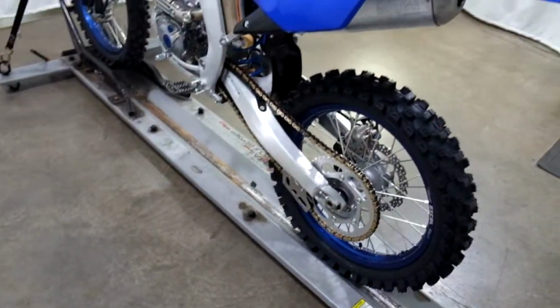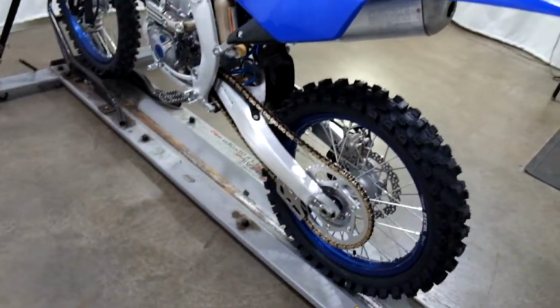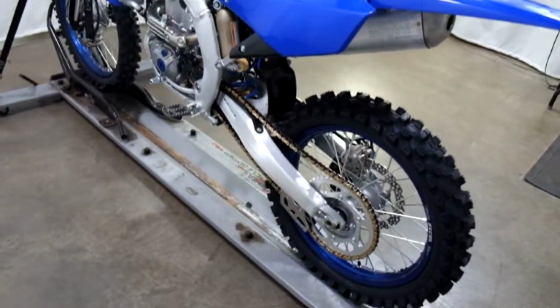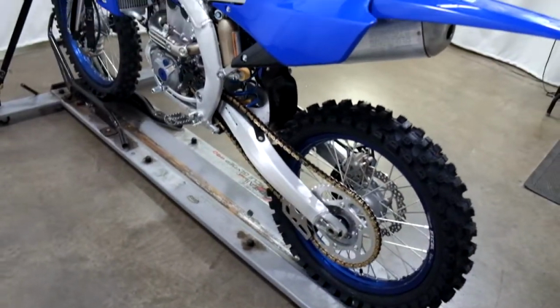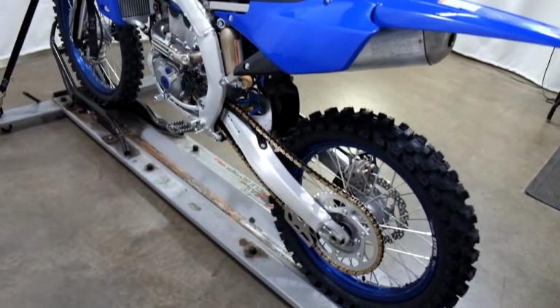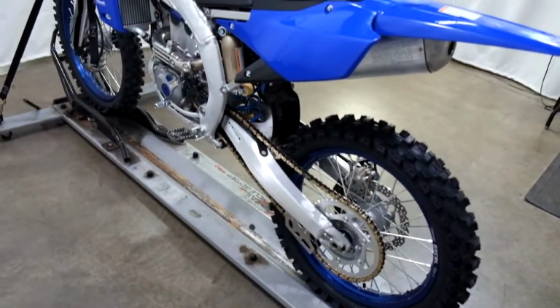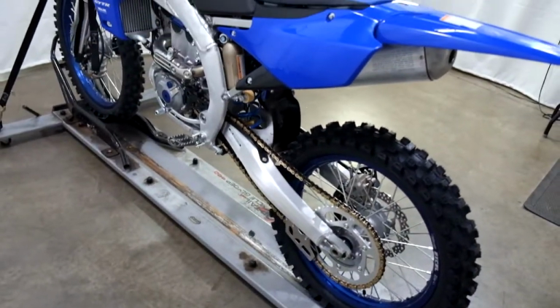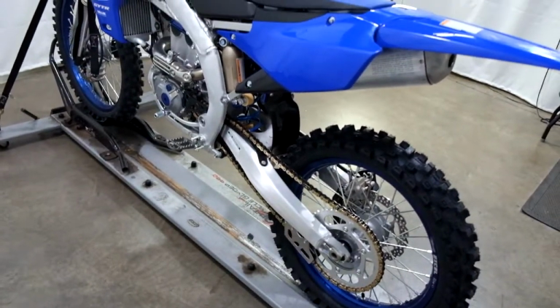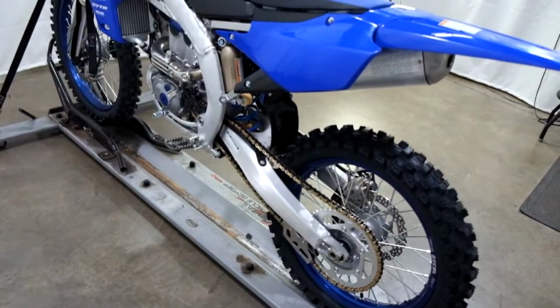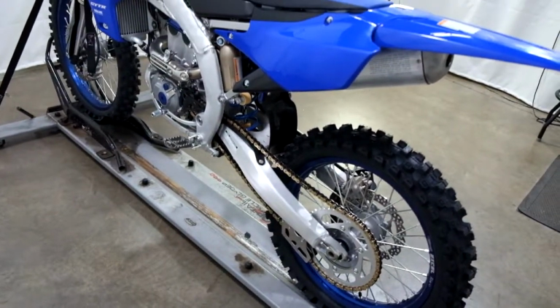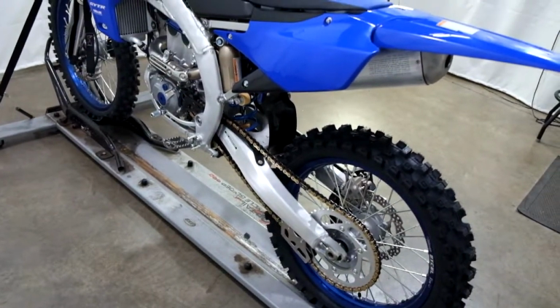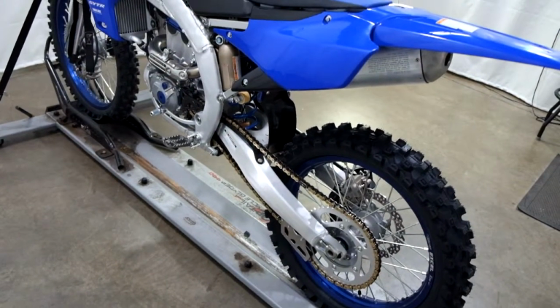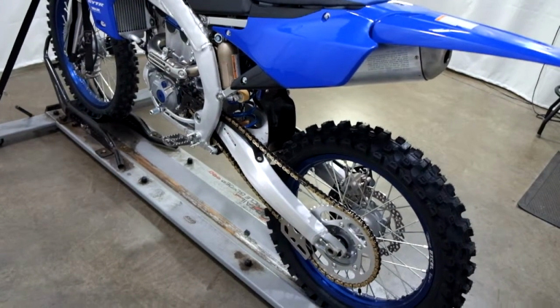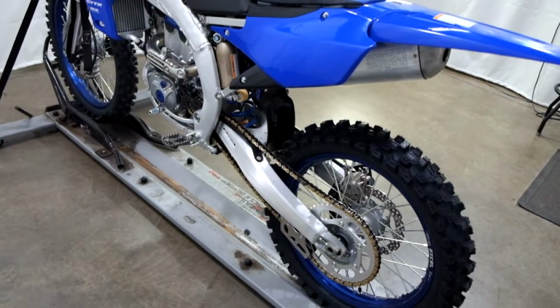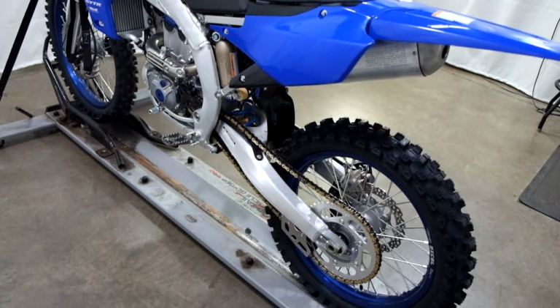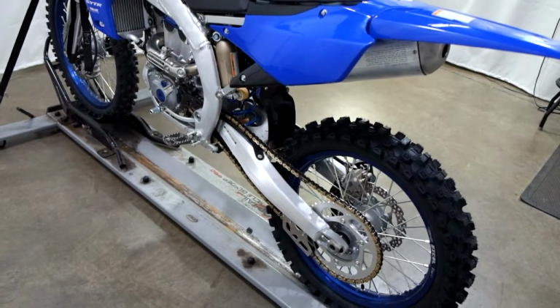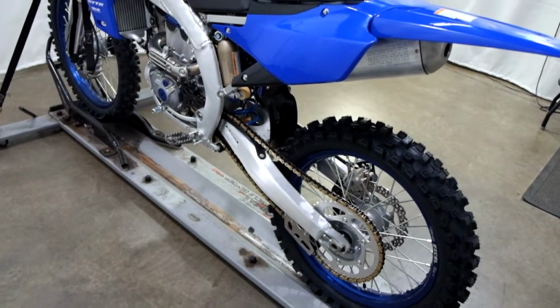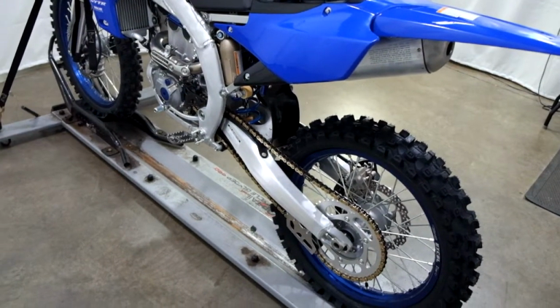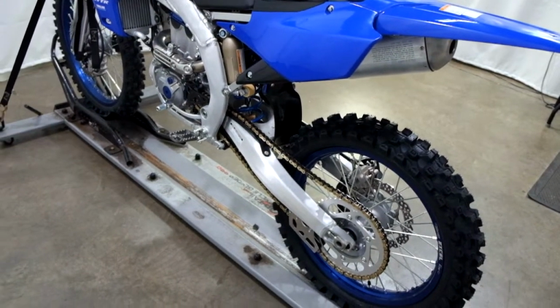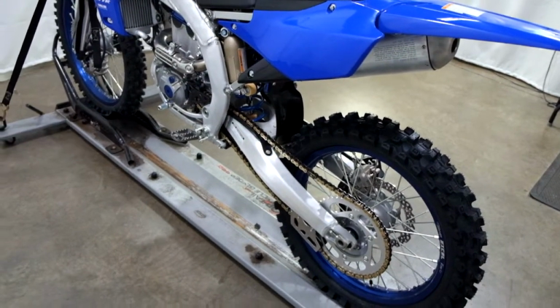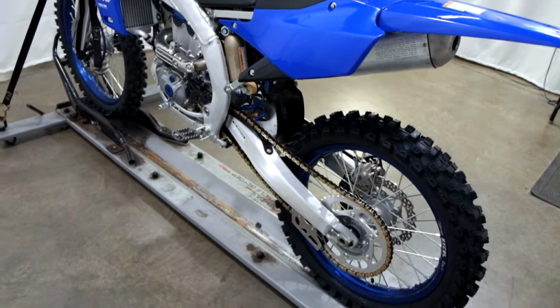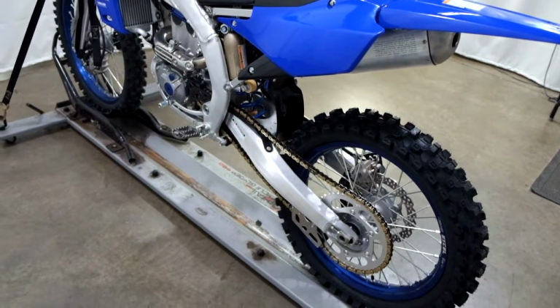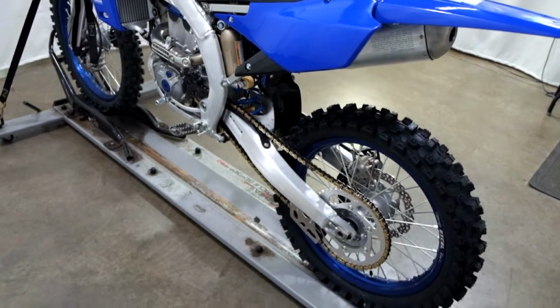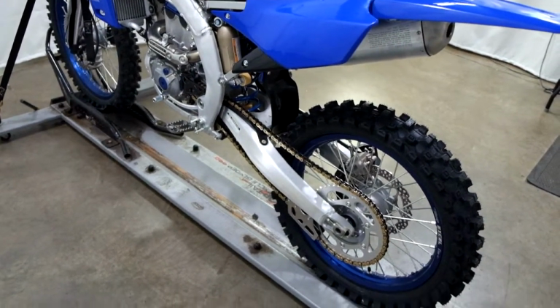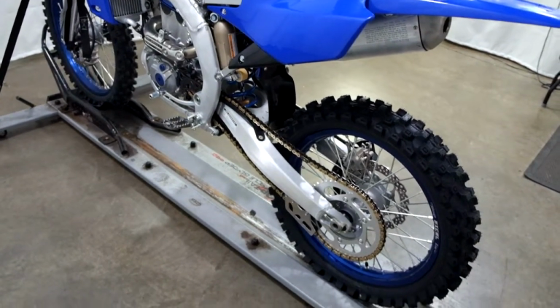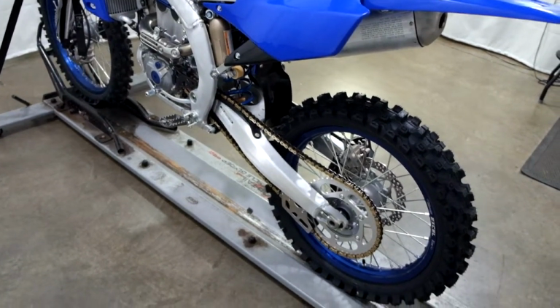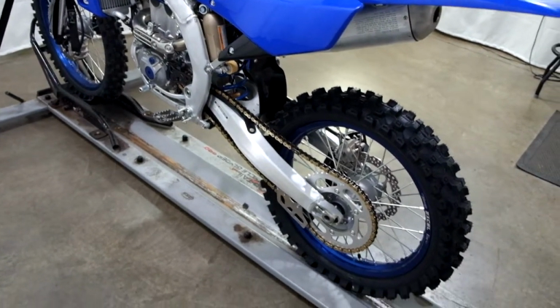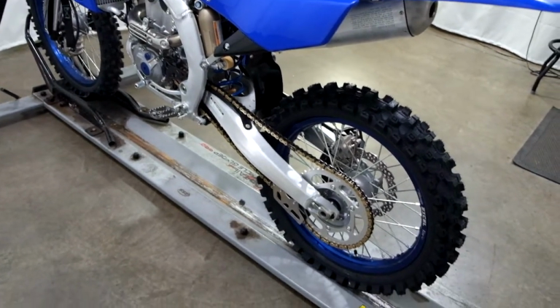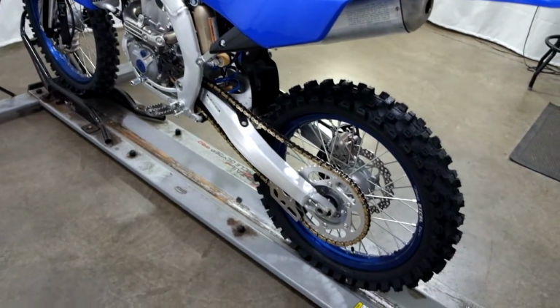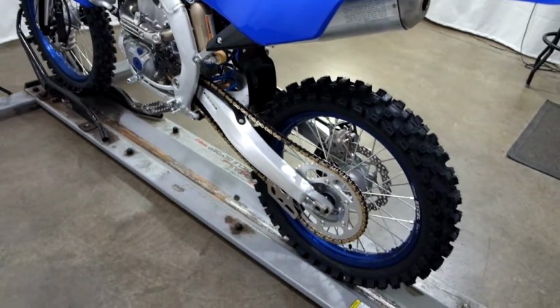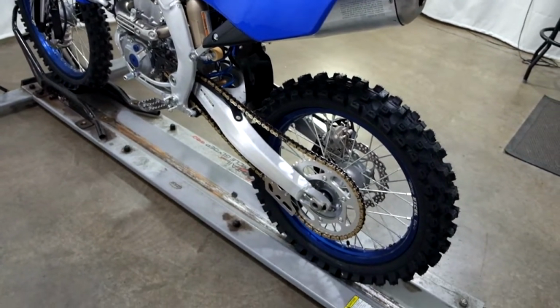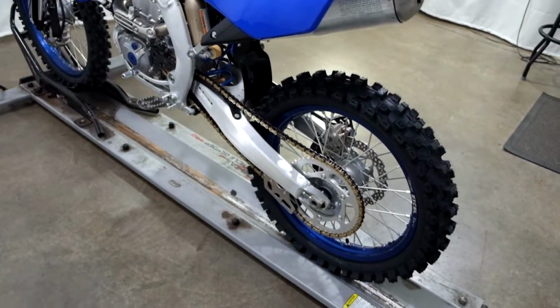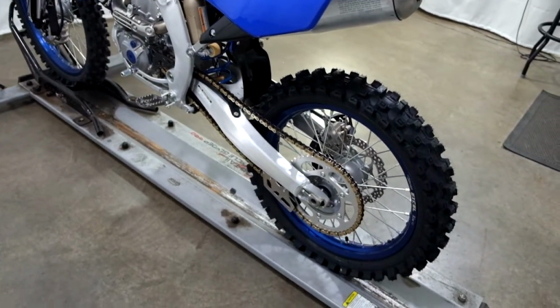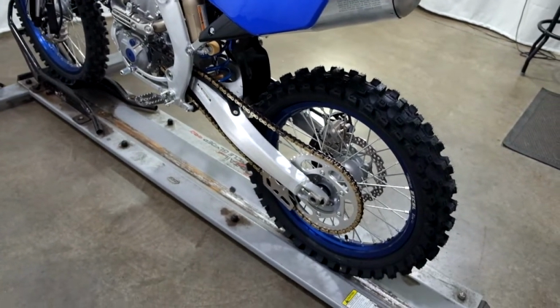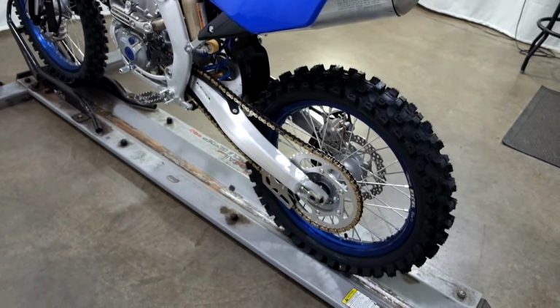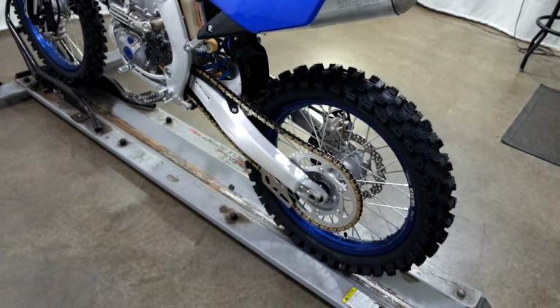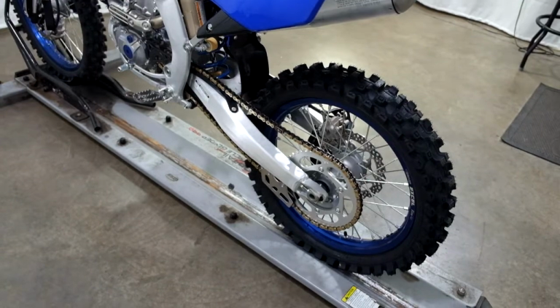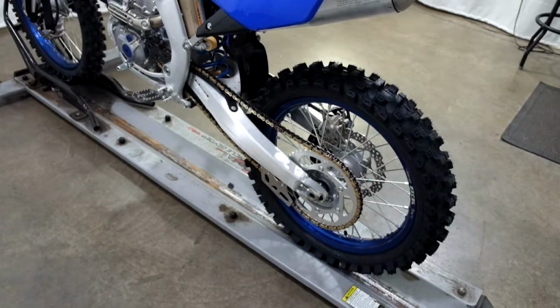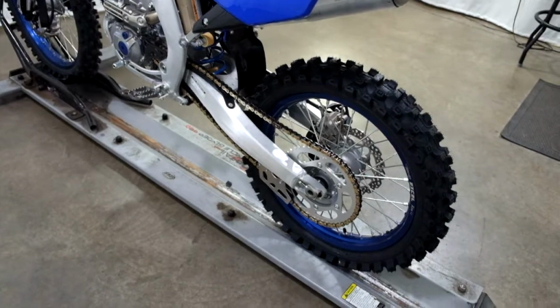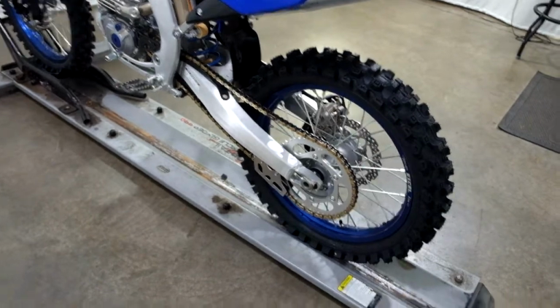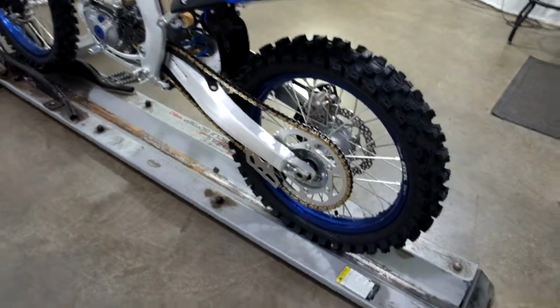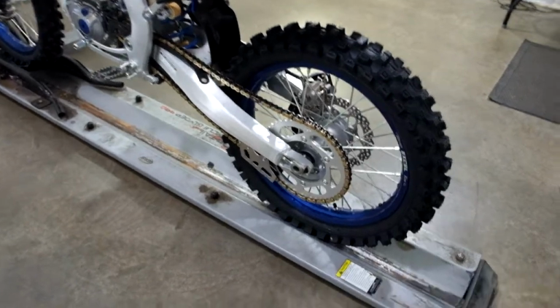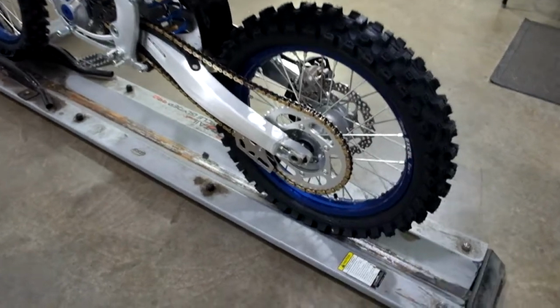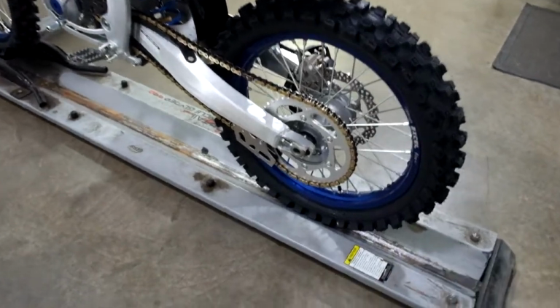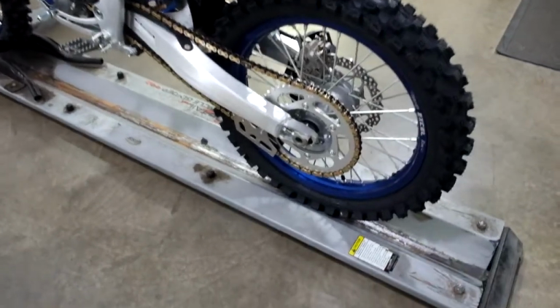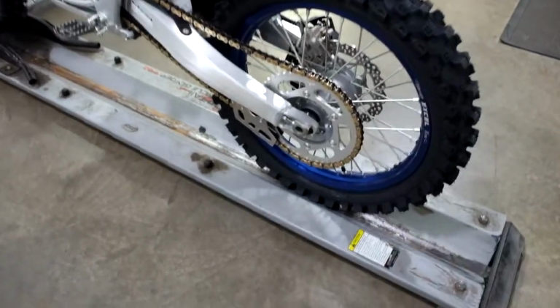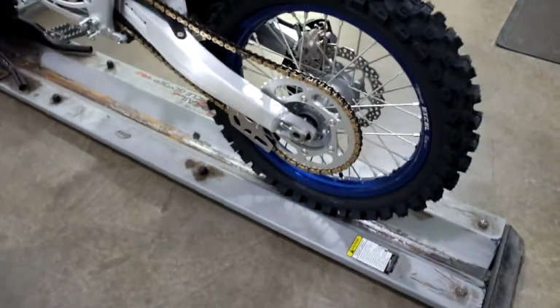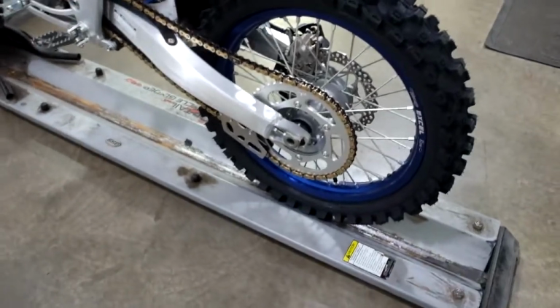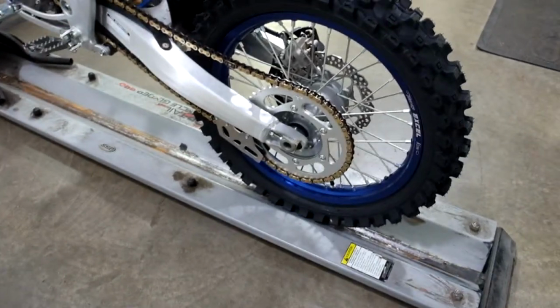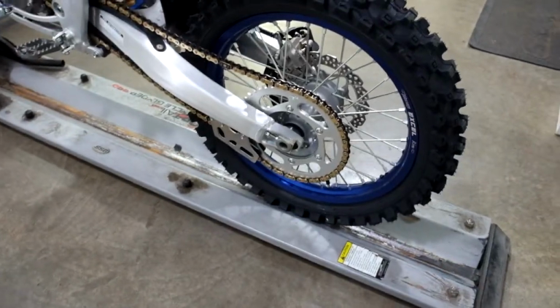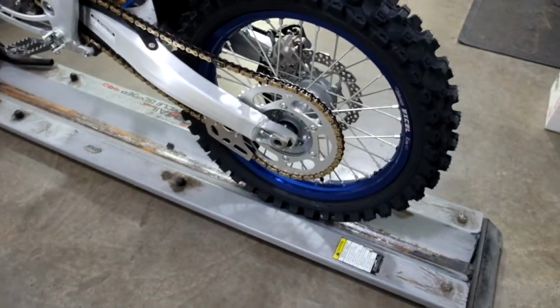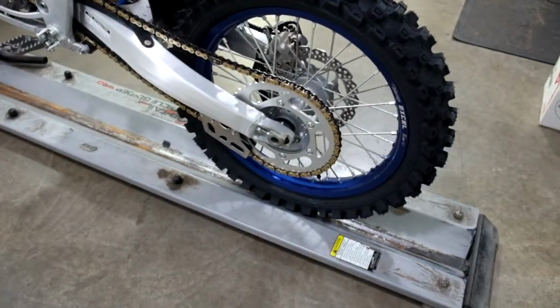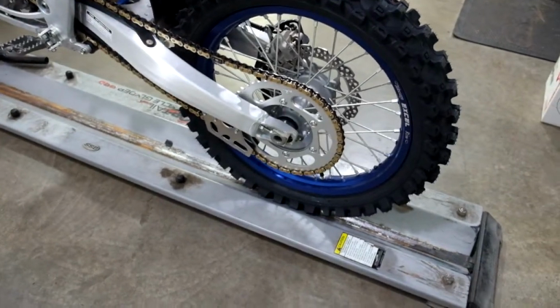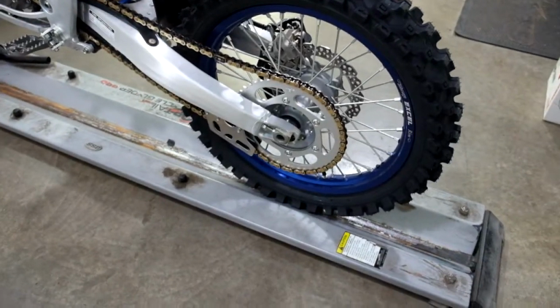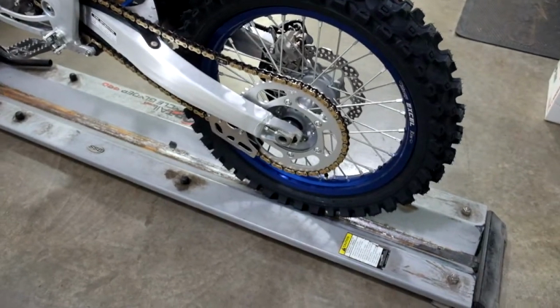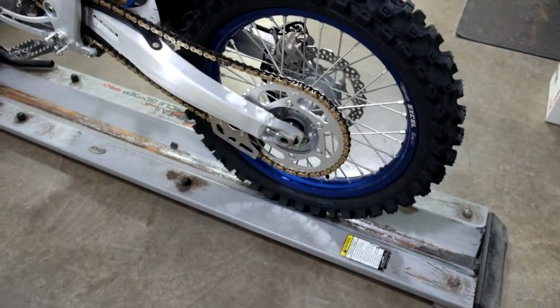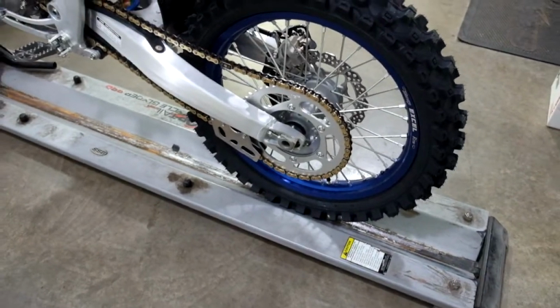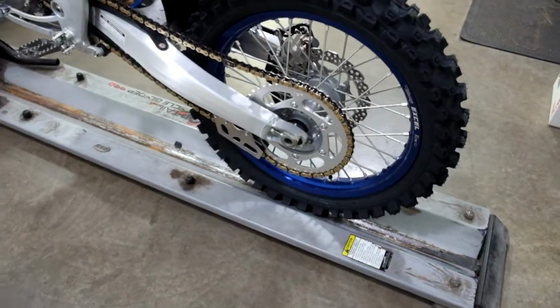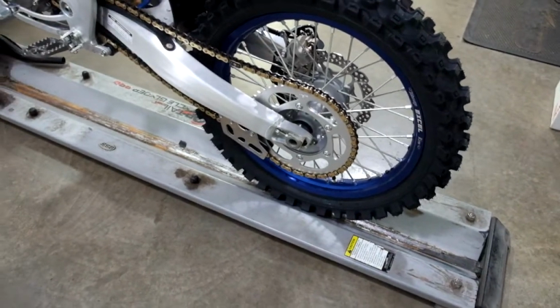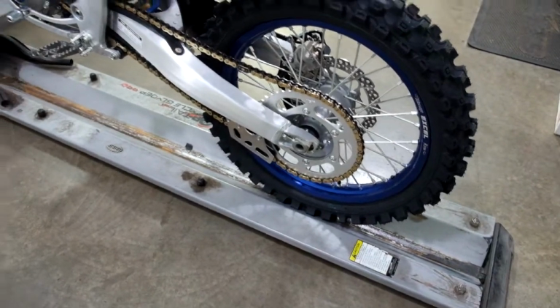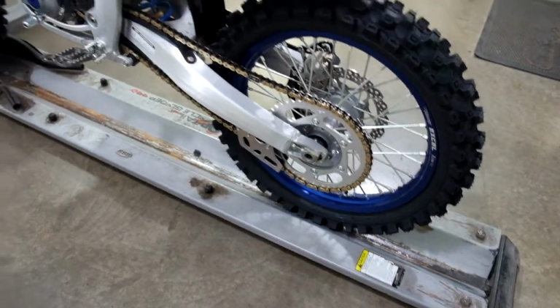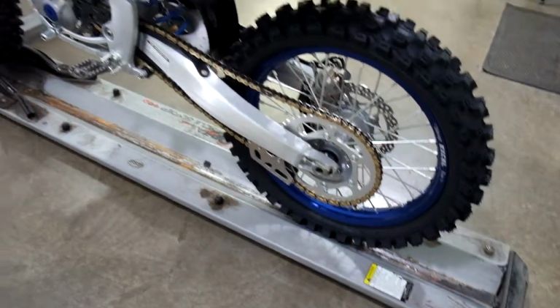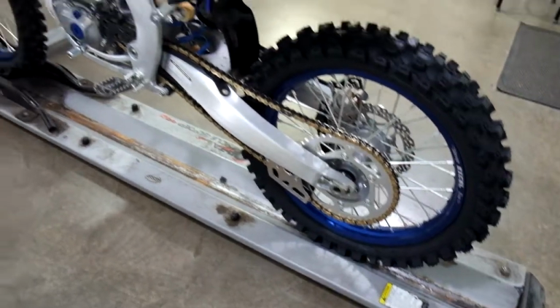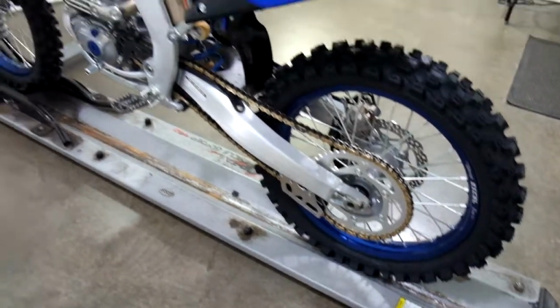If you notice, there's no kickstand on this bike, so it comes with a little triangle rear axle rest.